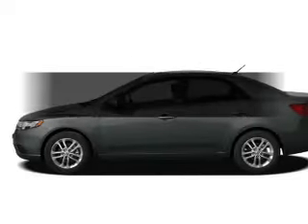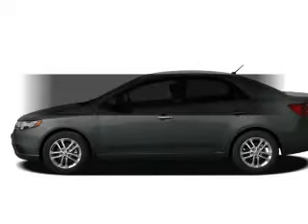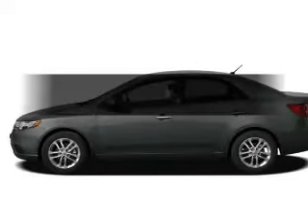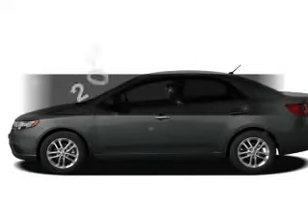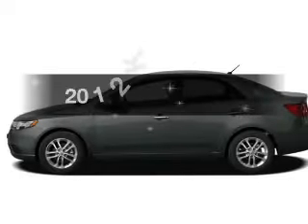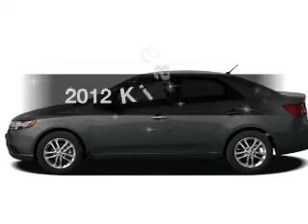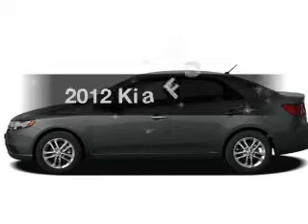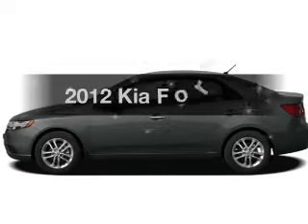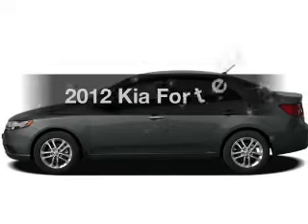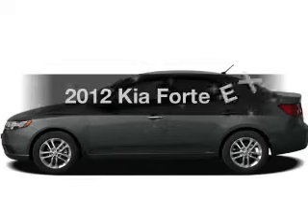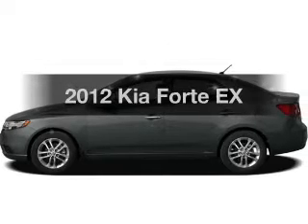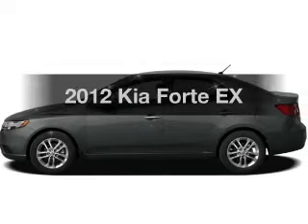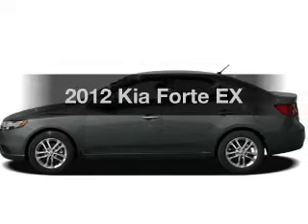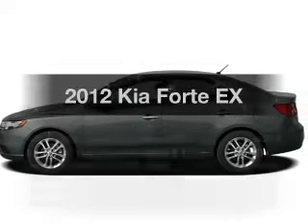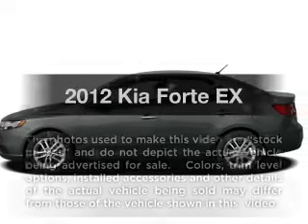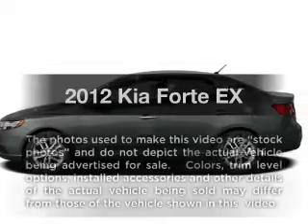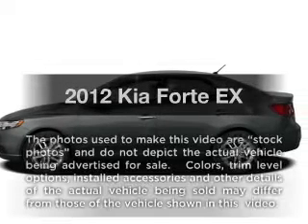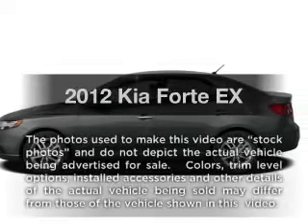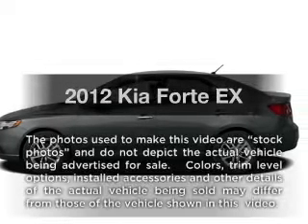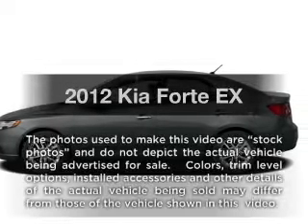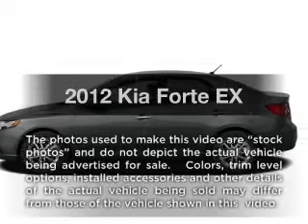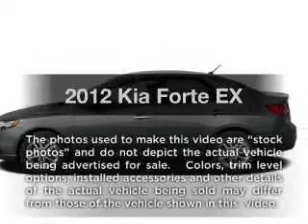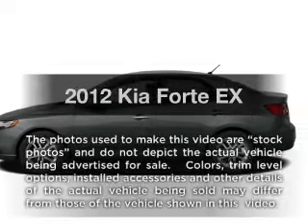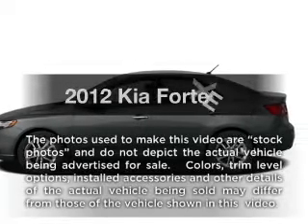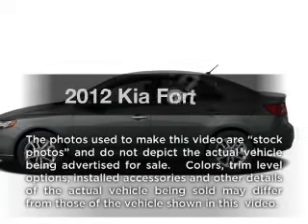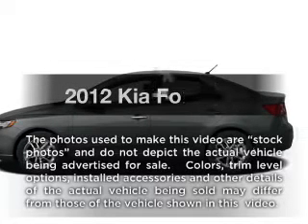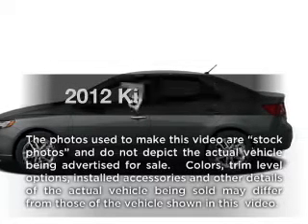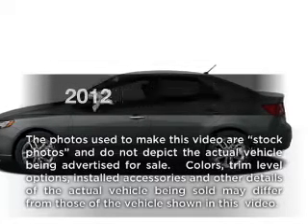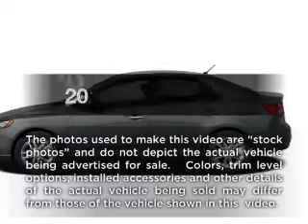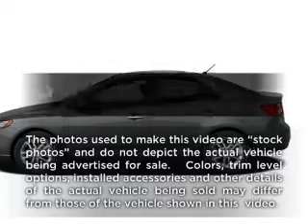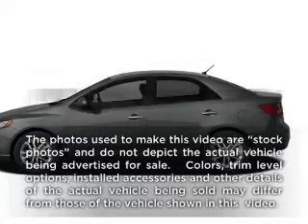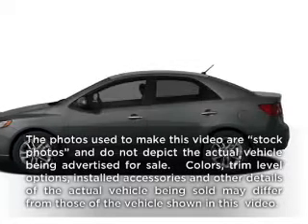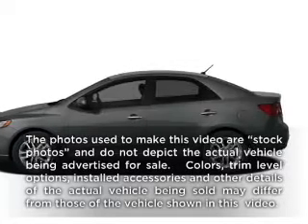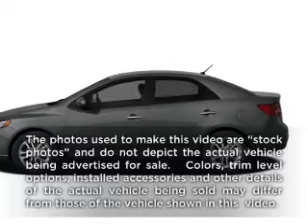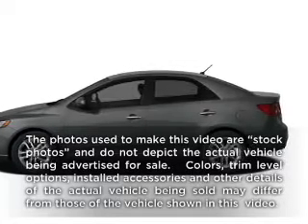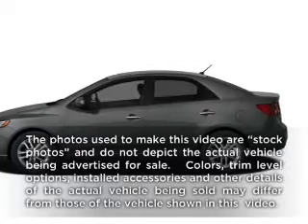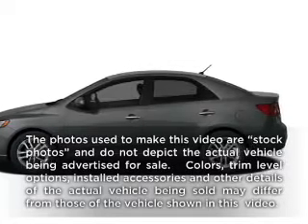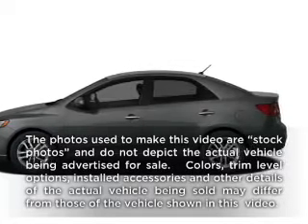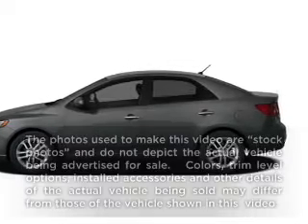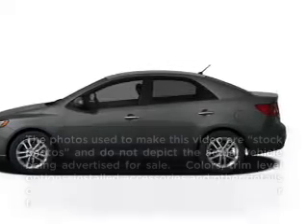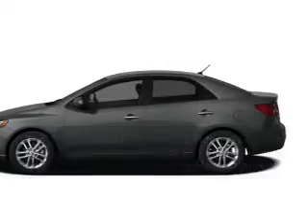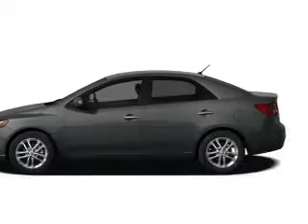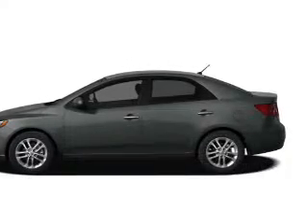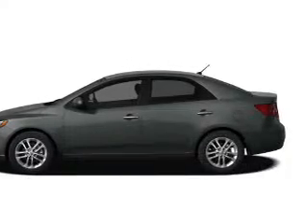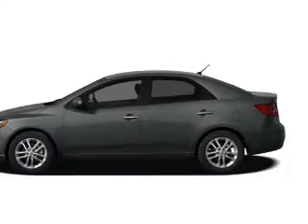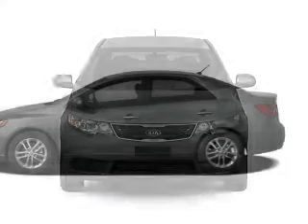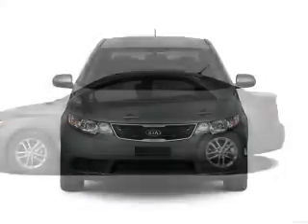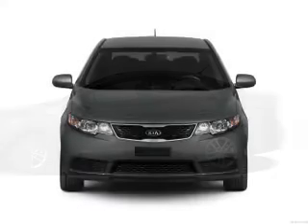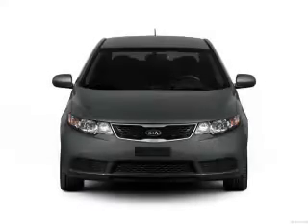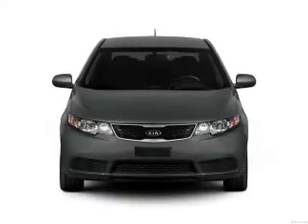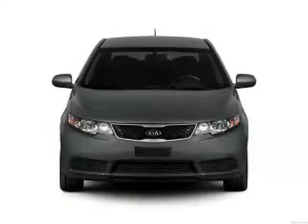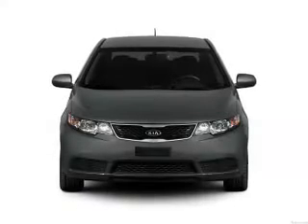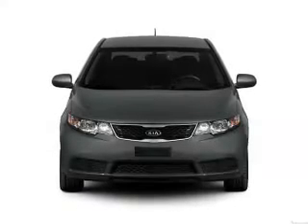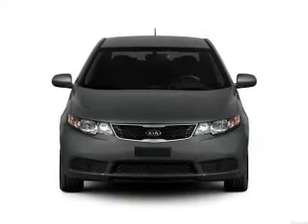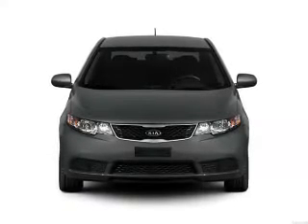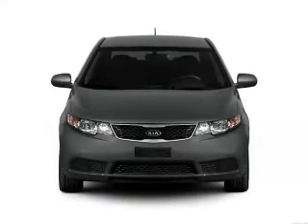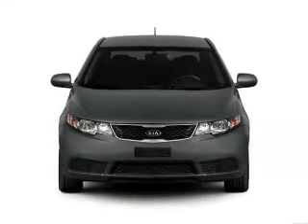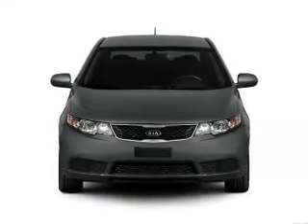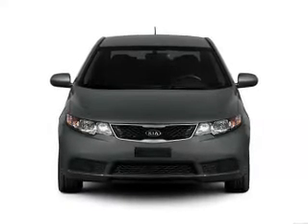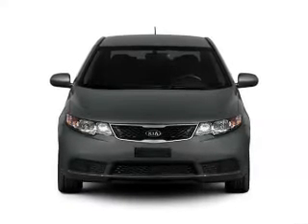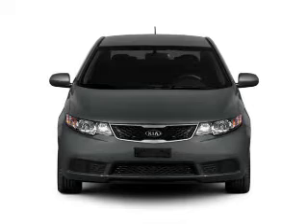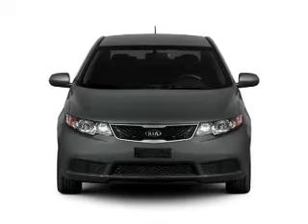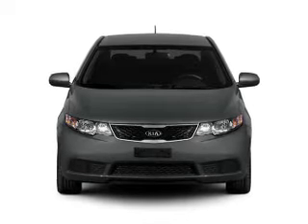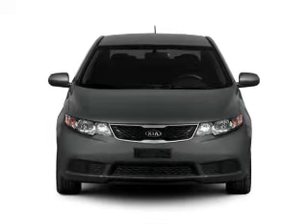Get noticed in this 2012 Kia Forte. Everything you need under one roof with this great vehicle.